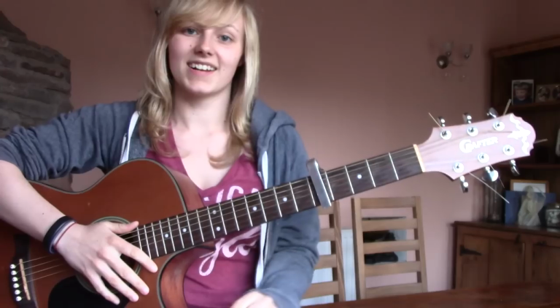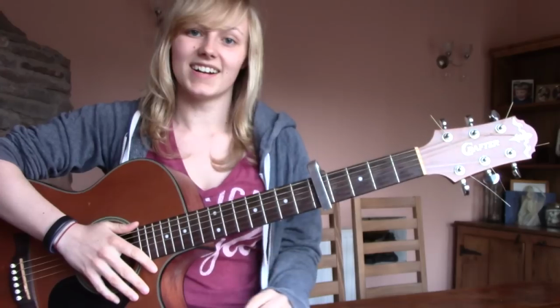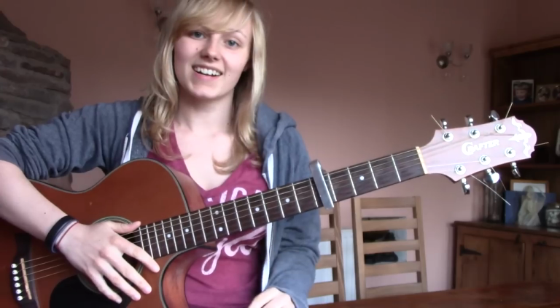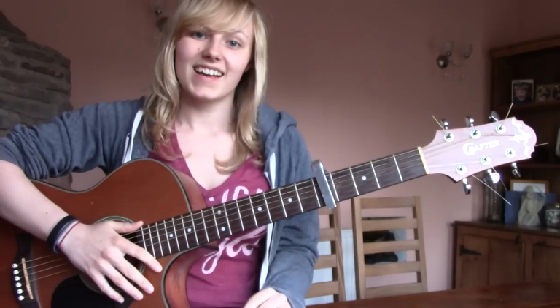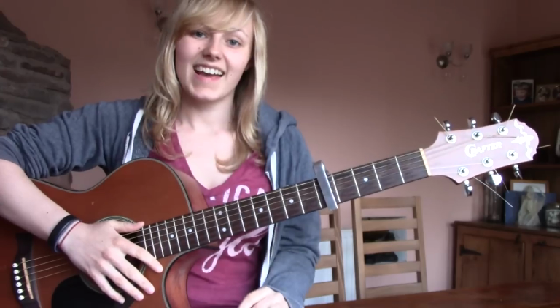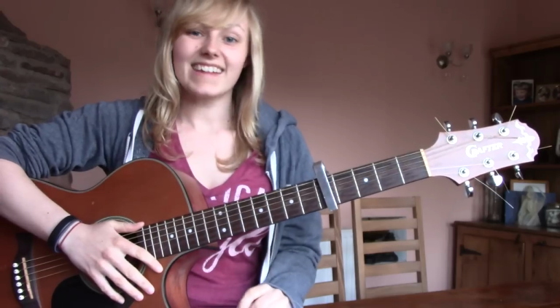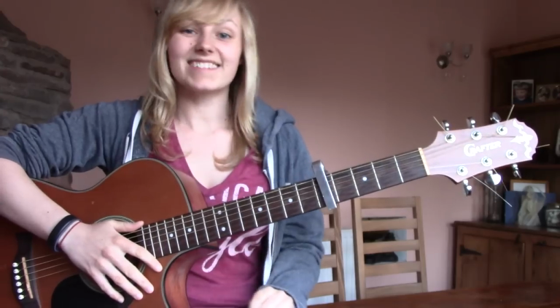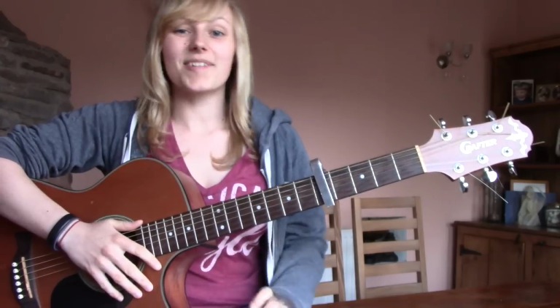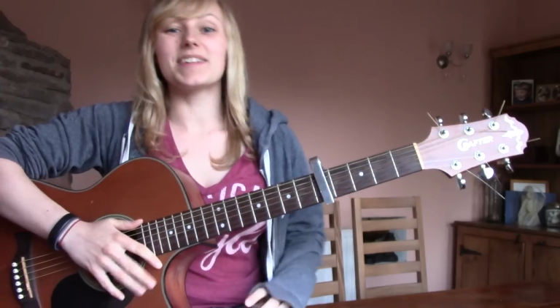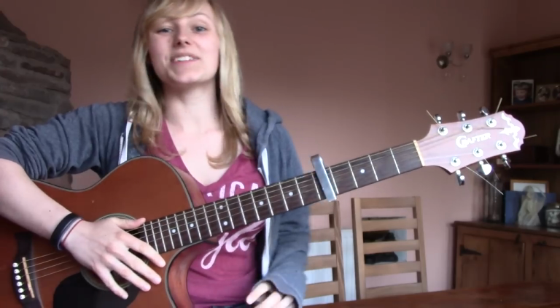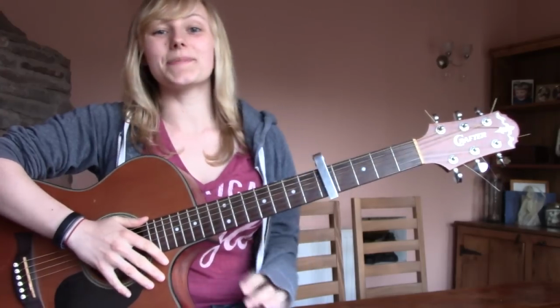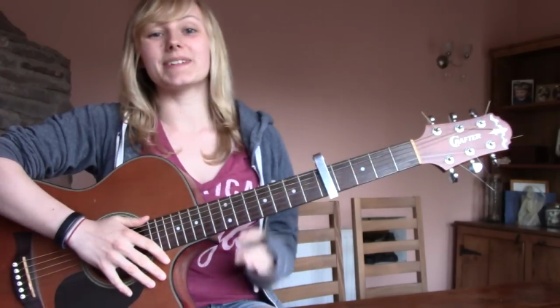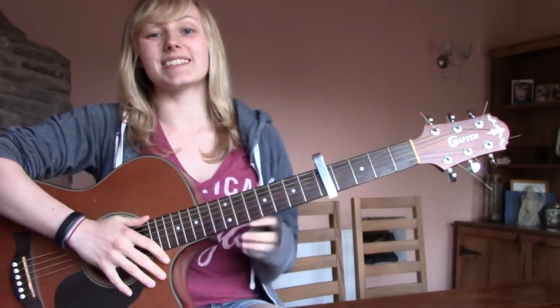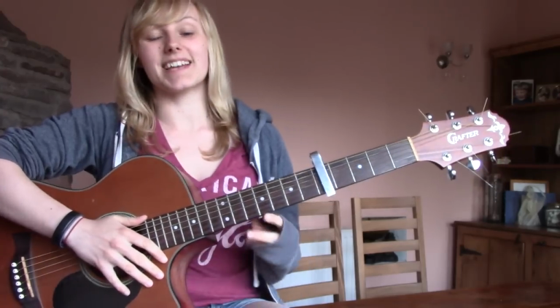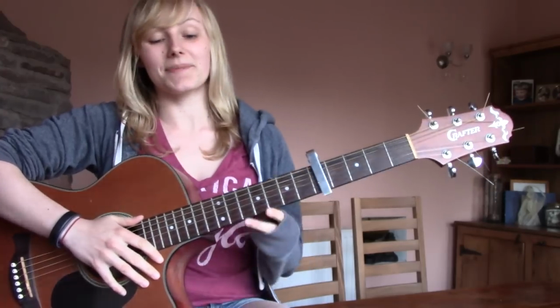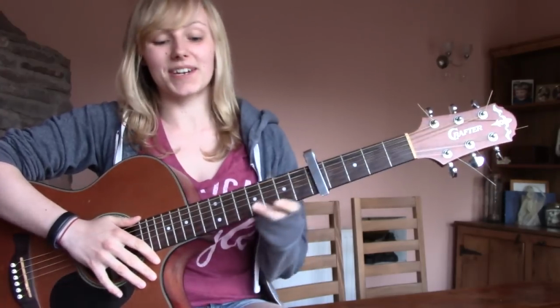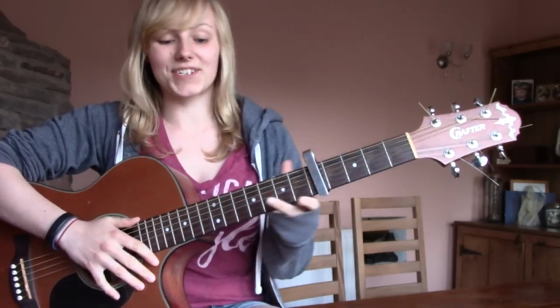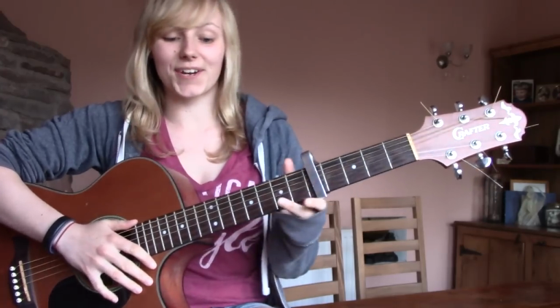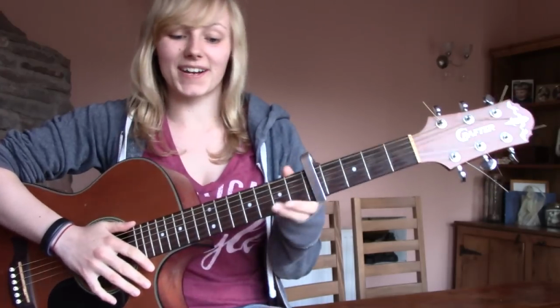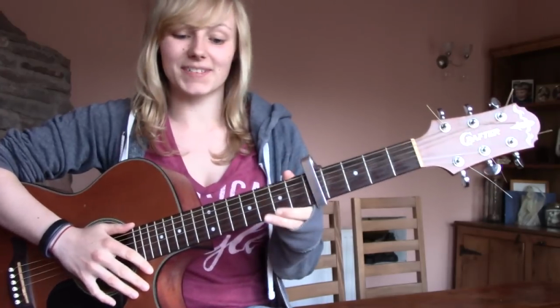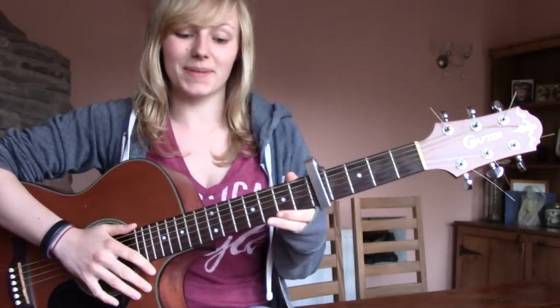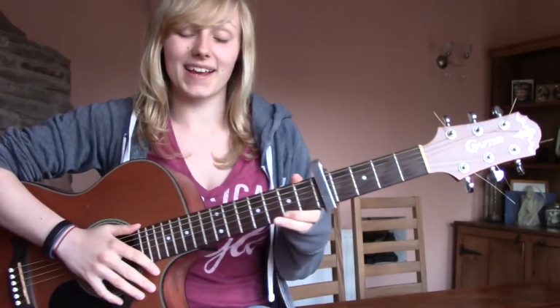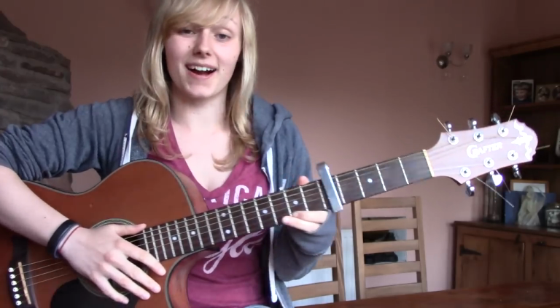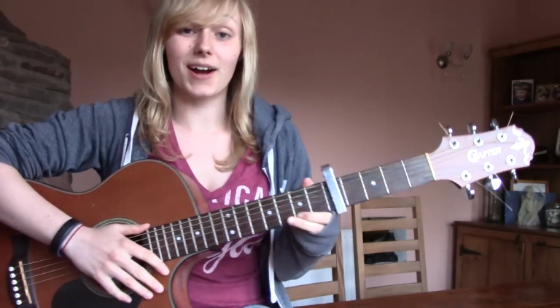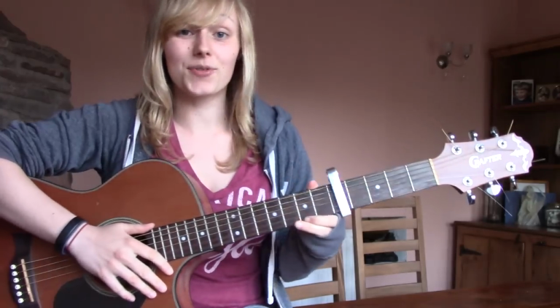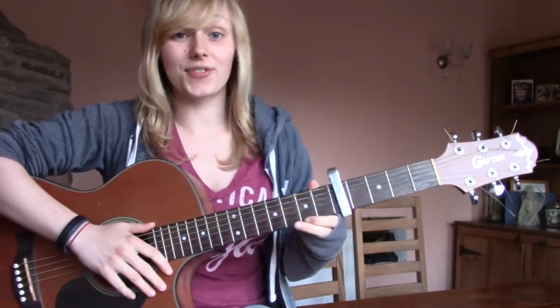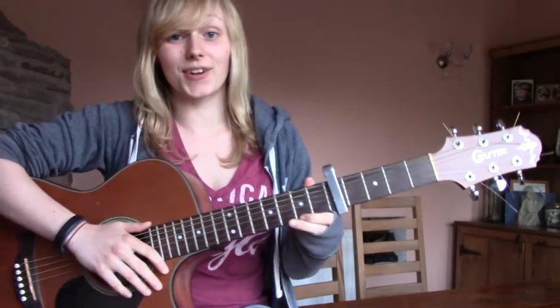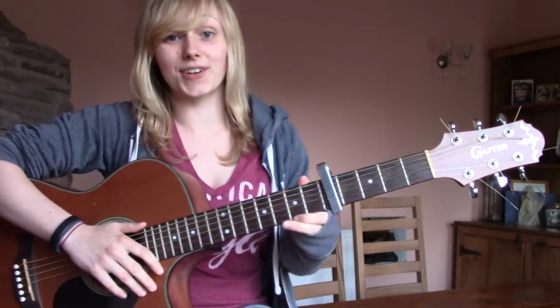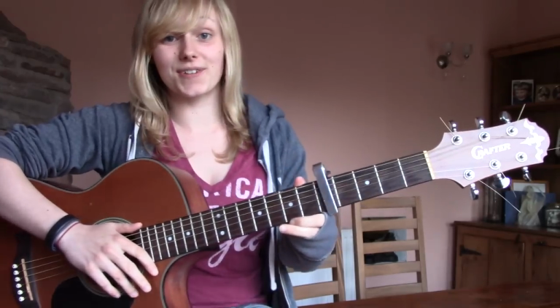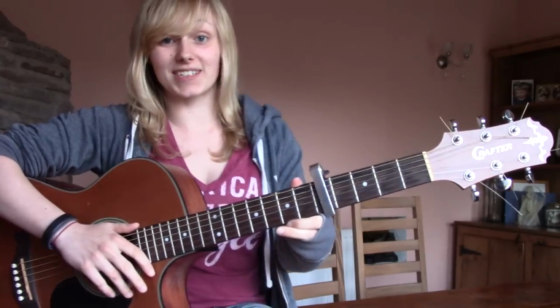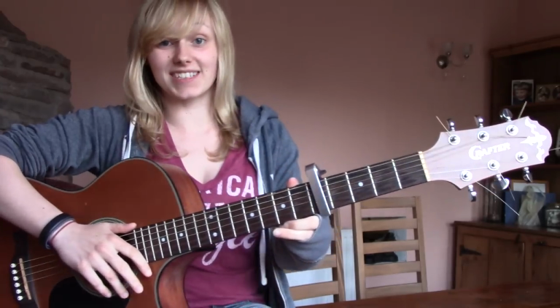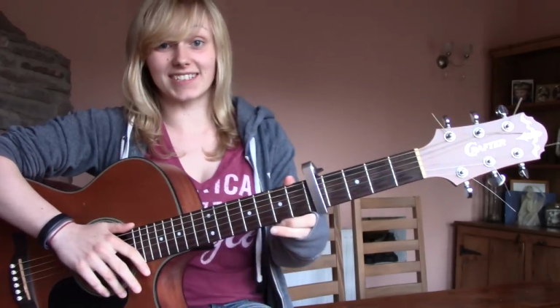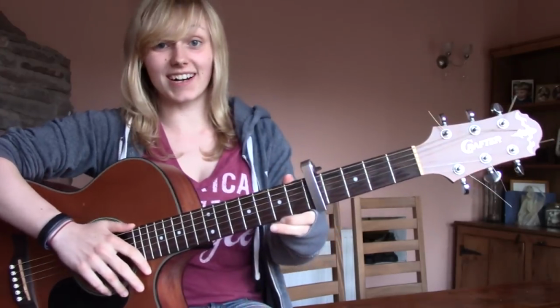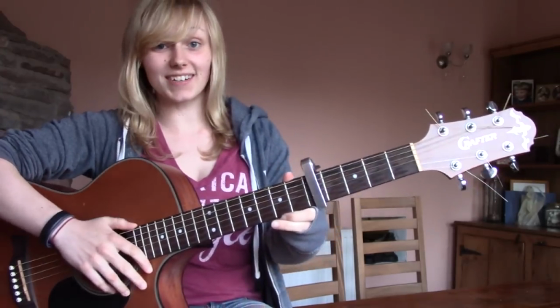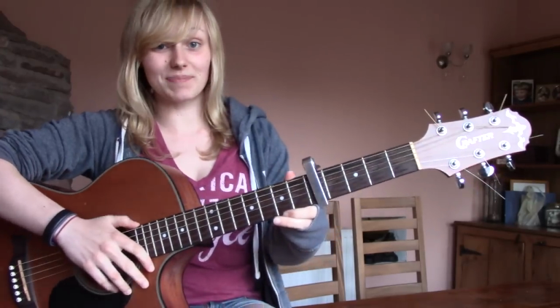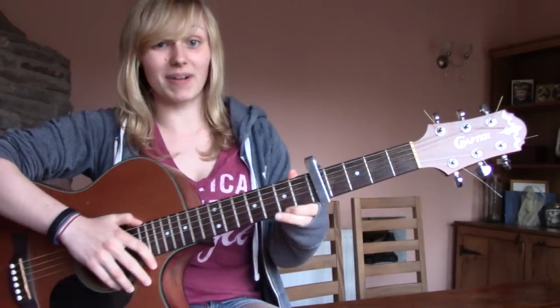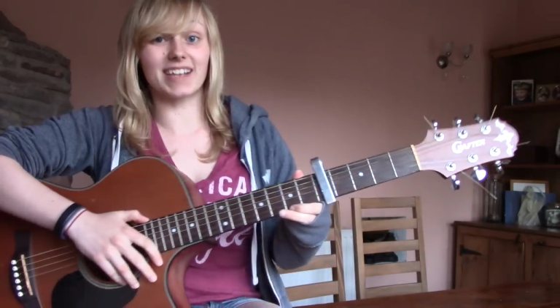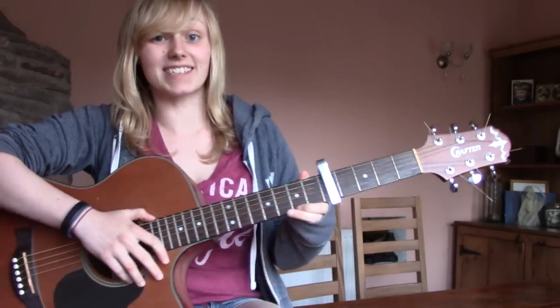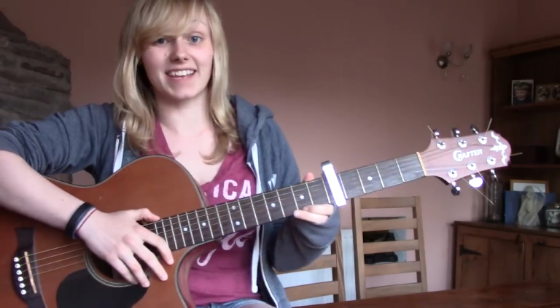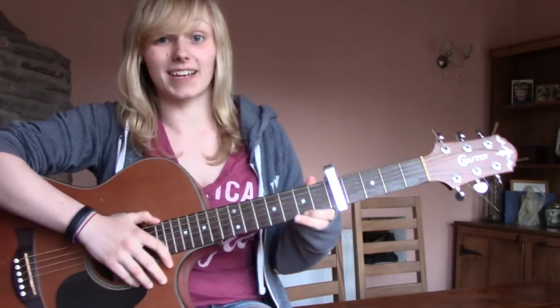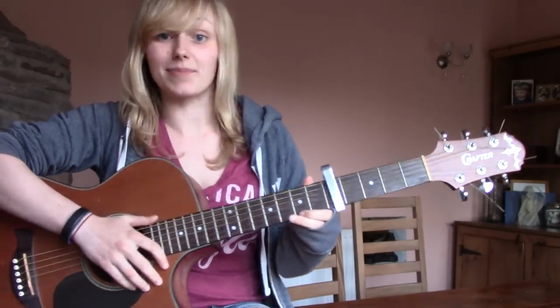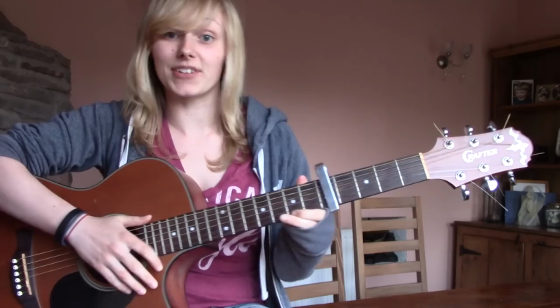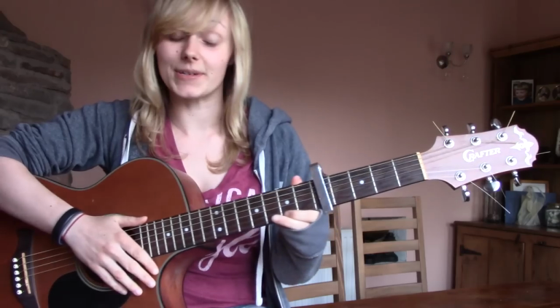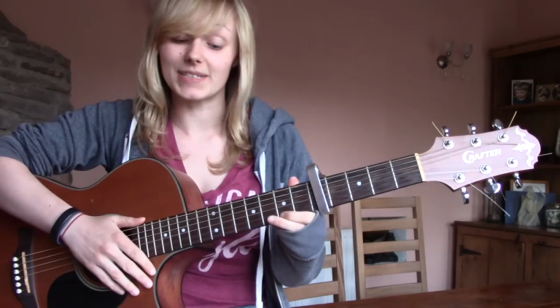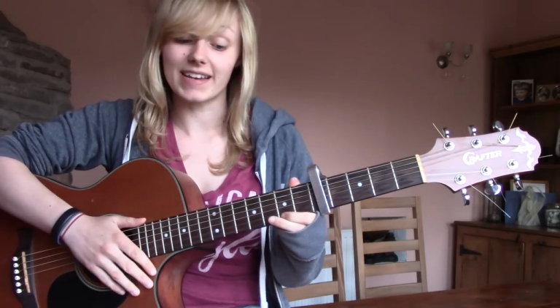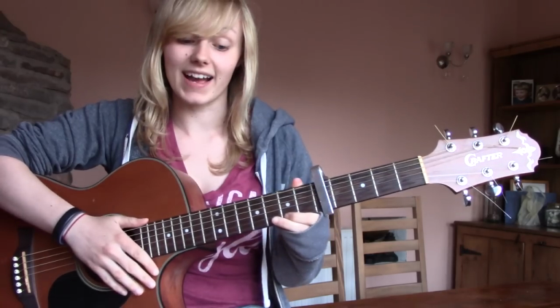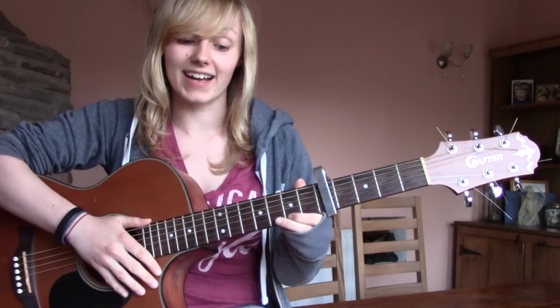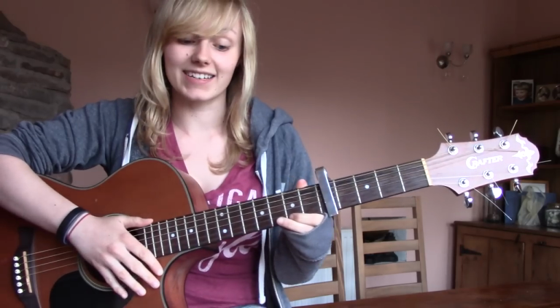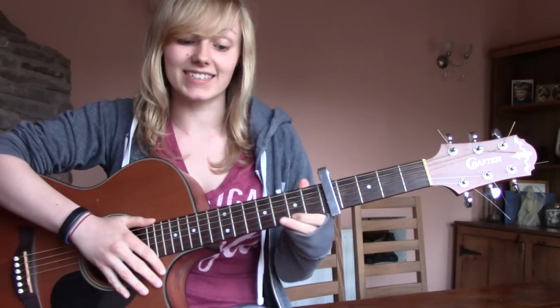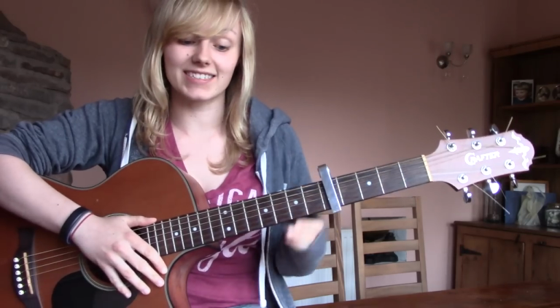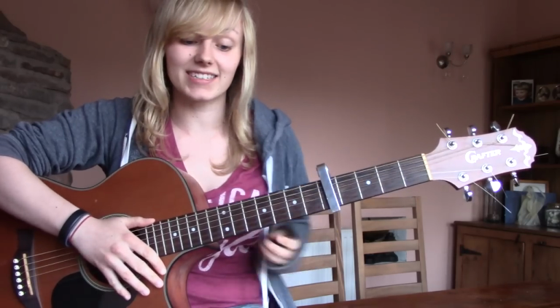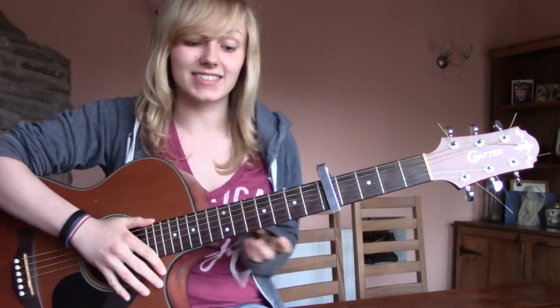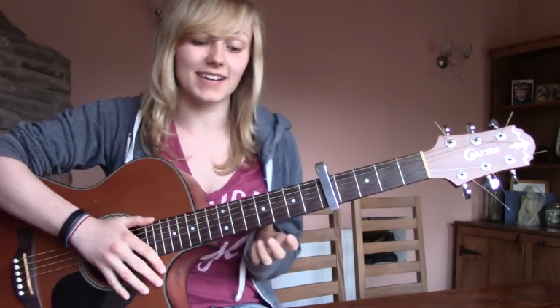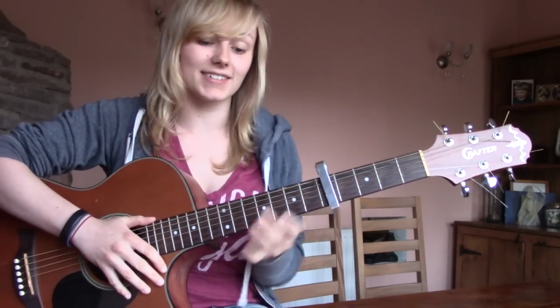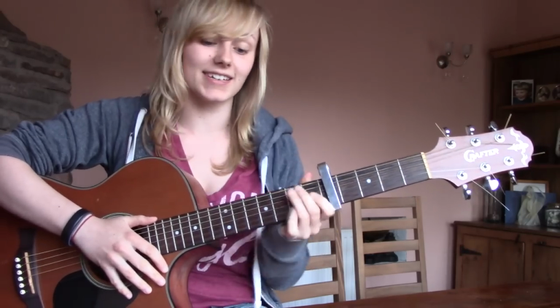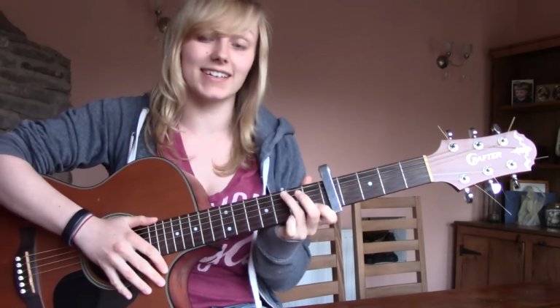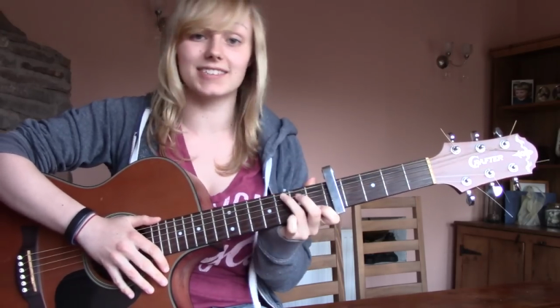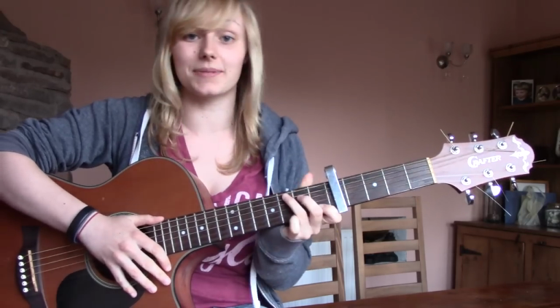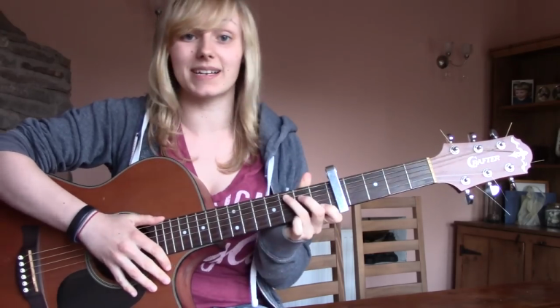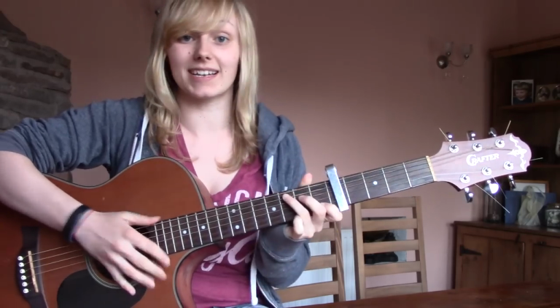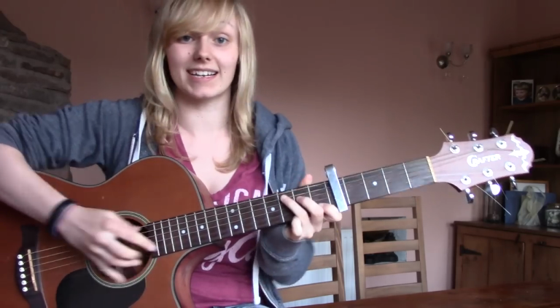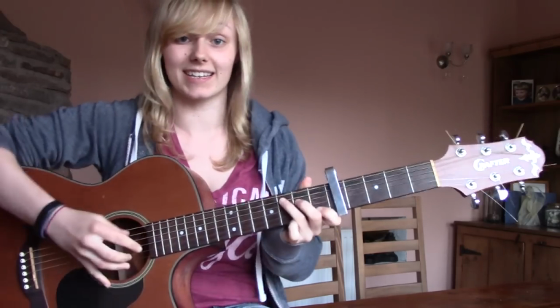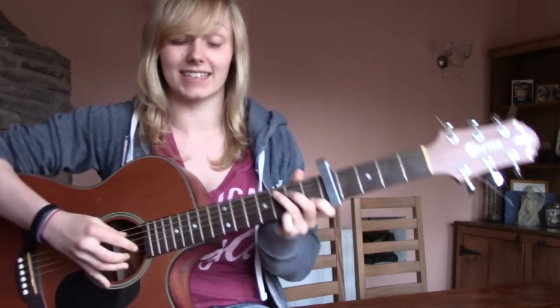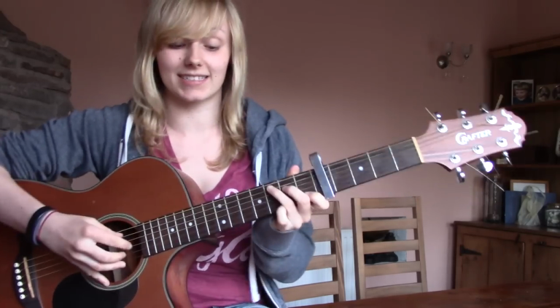Hey, what's up YouTube? Today I'm going to show you how to play I Will Follow You Into The Dark by Death Cab for Cutie, and it's going to sound a little bit like this.